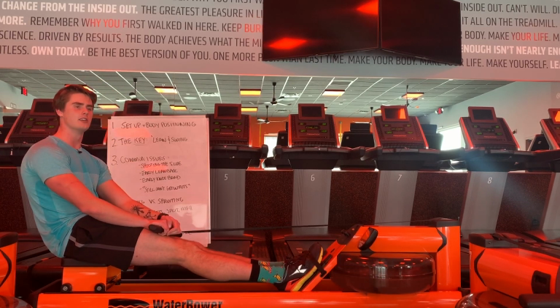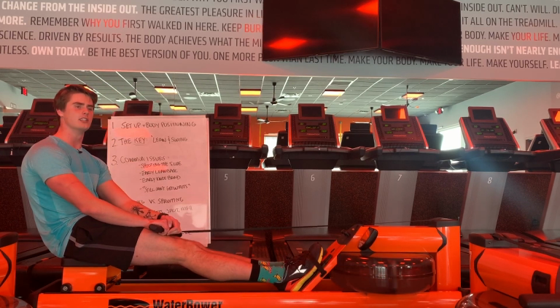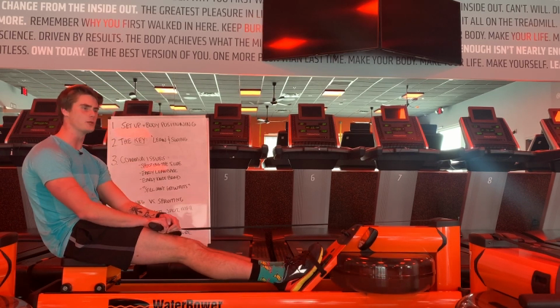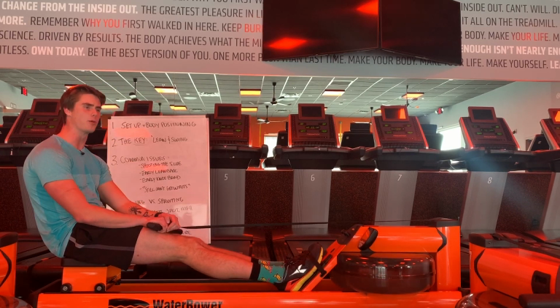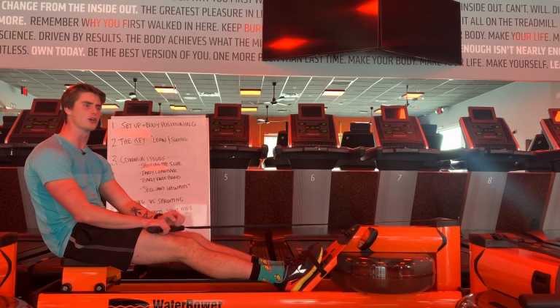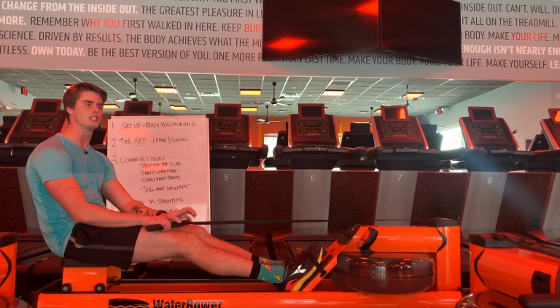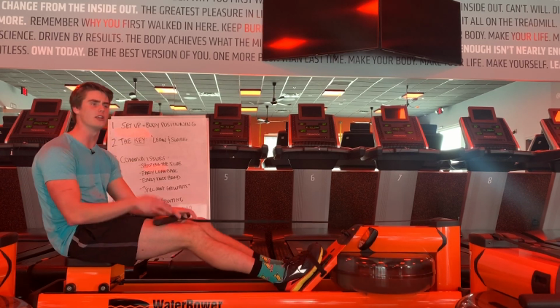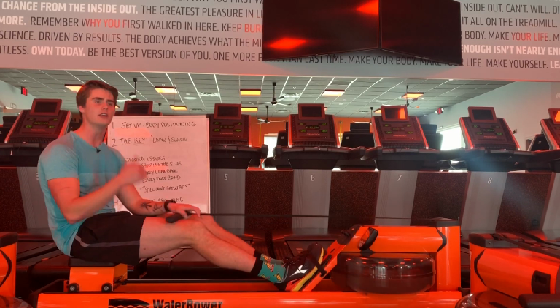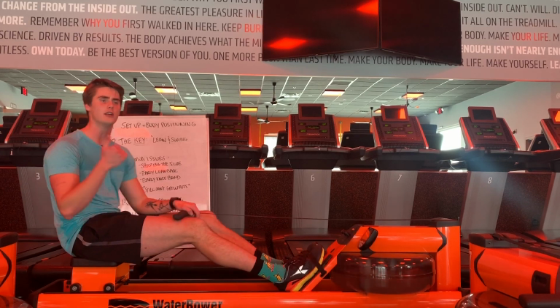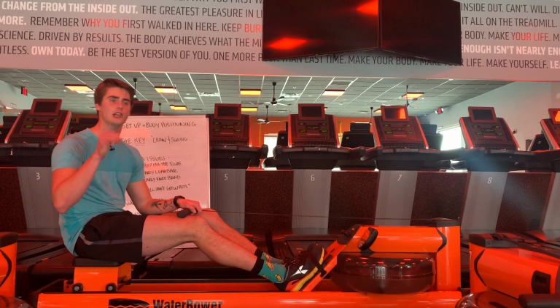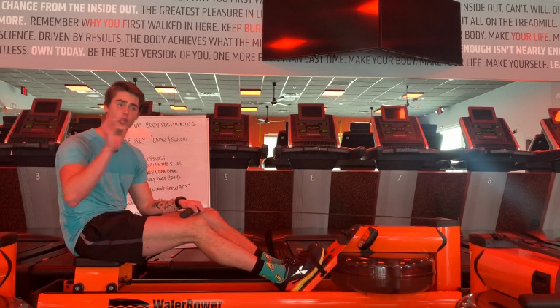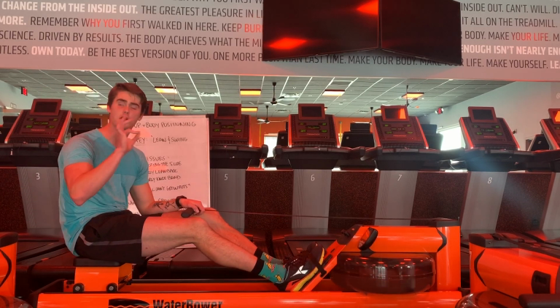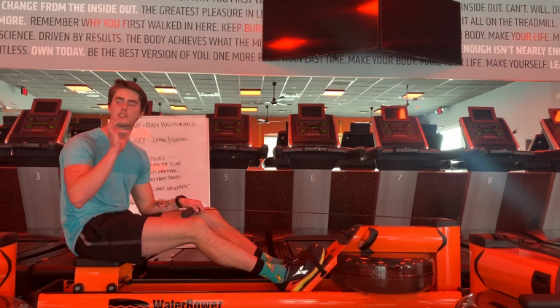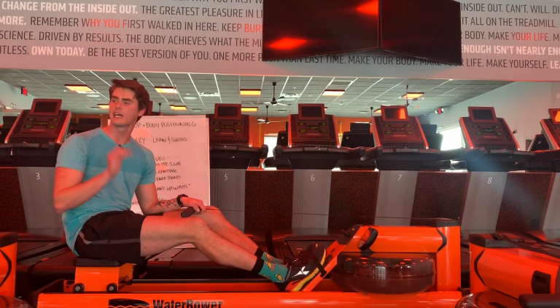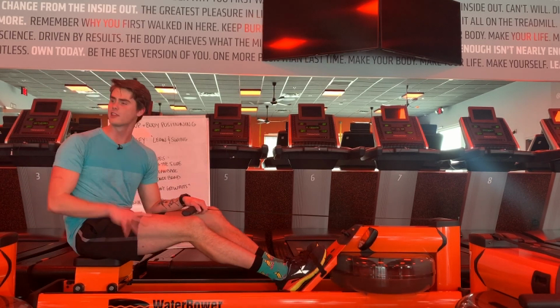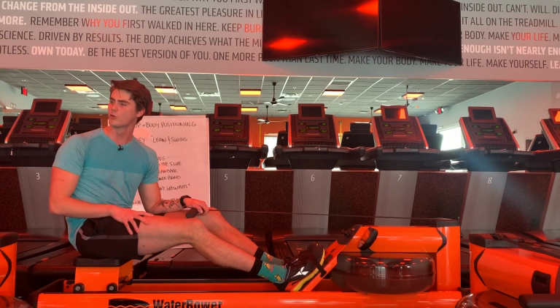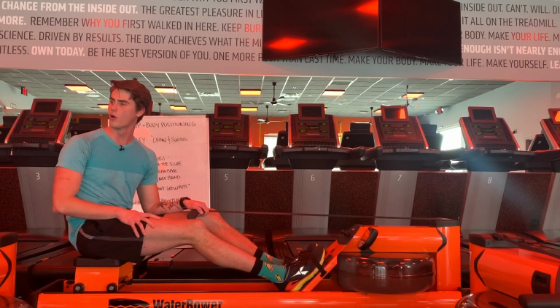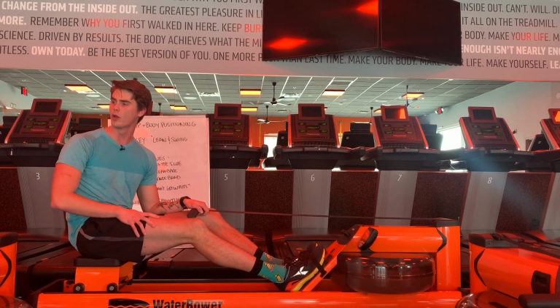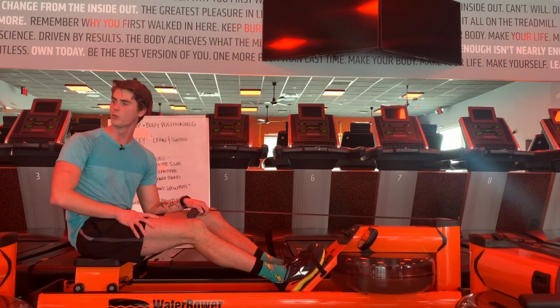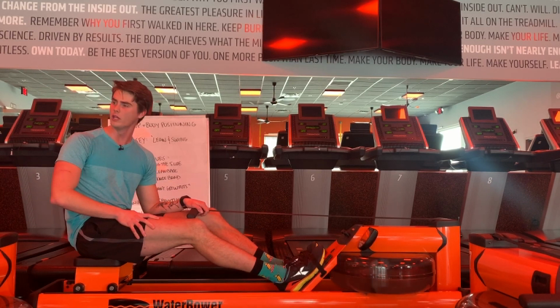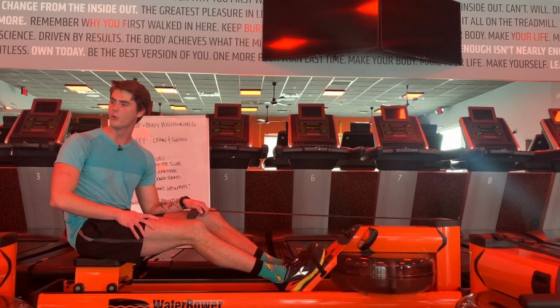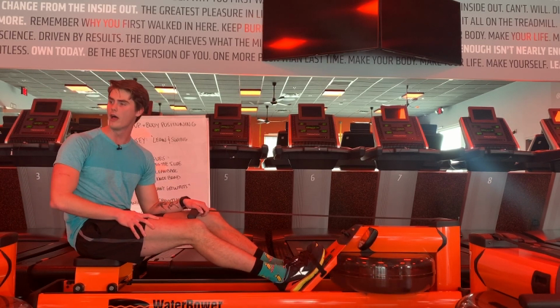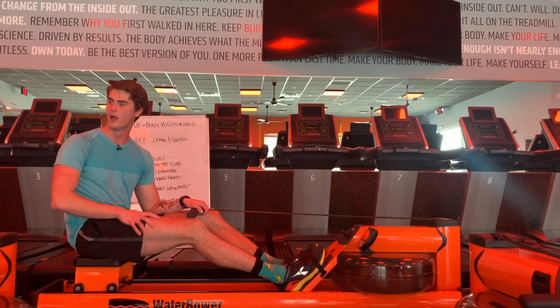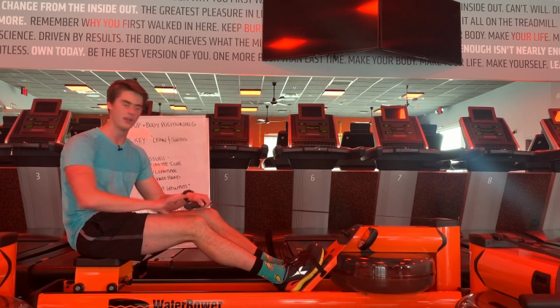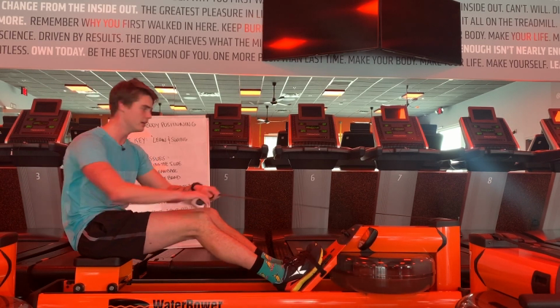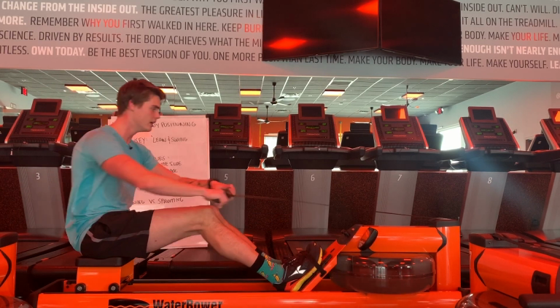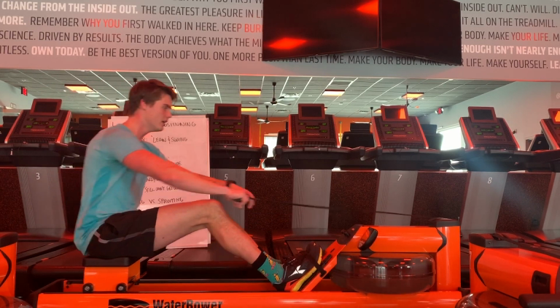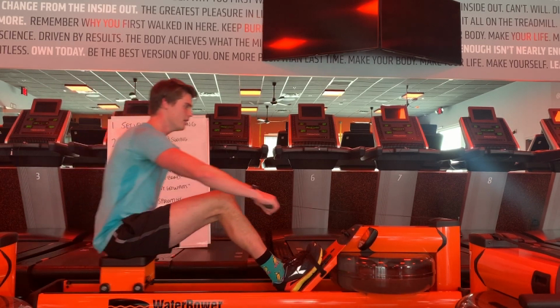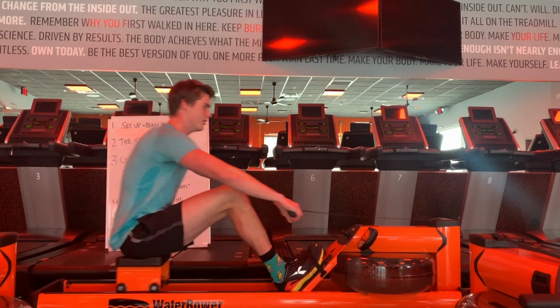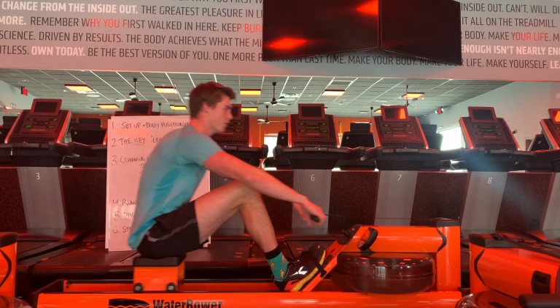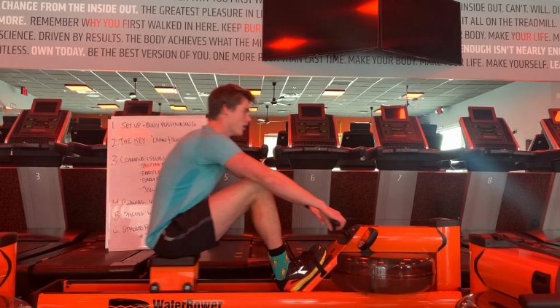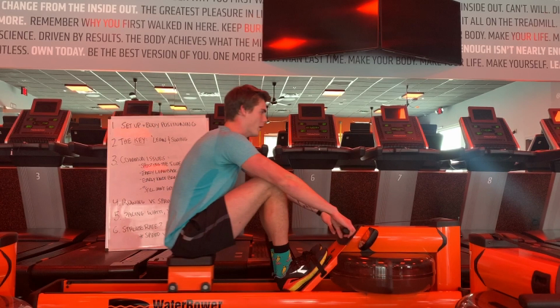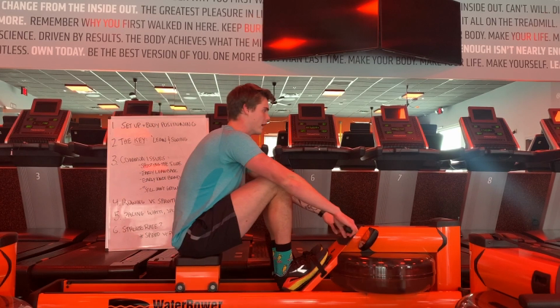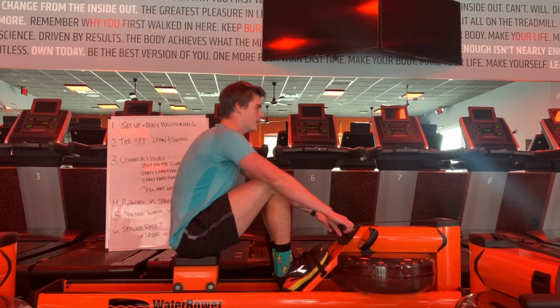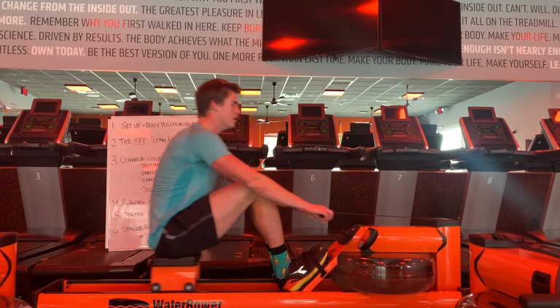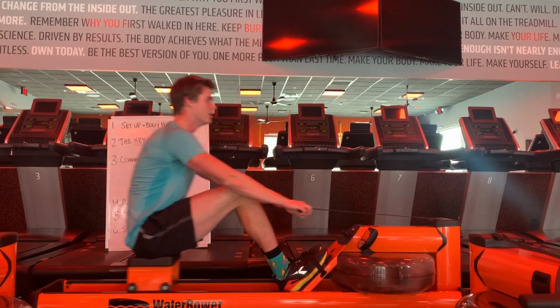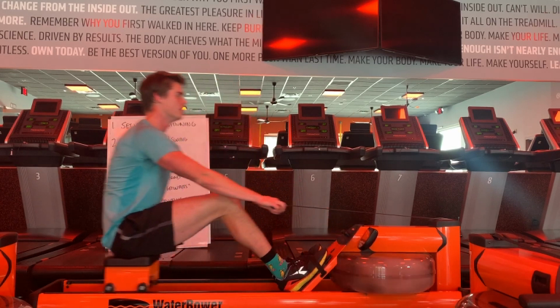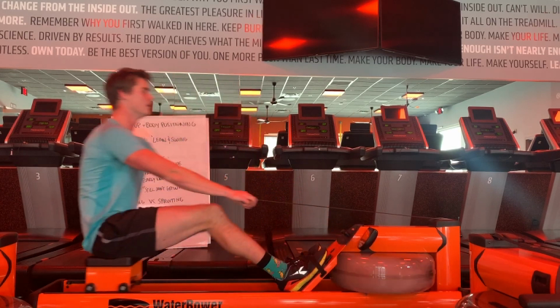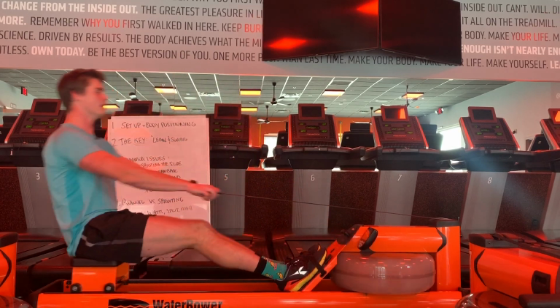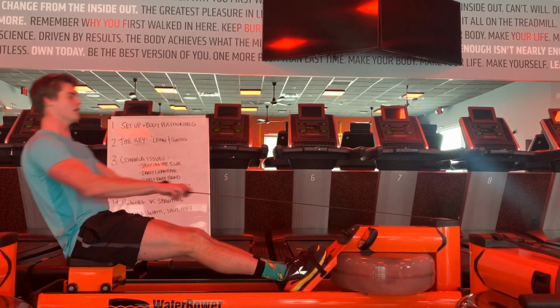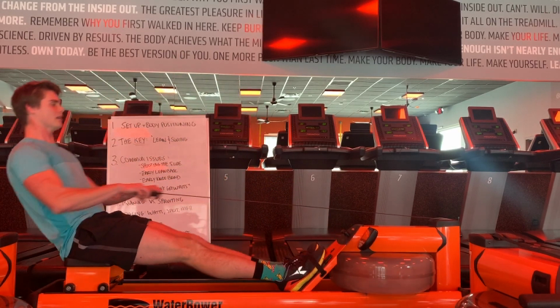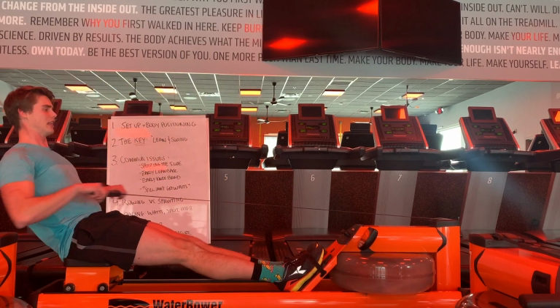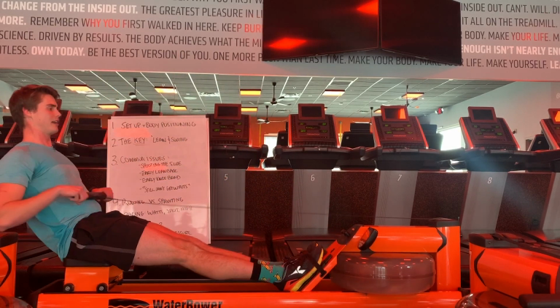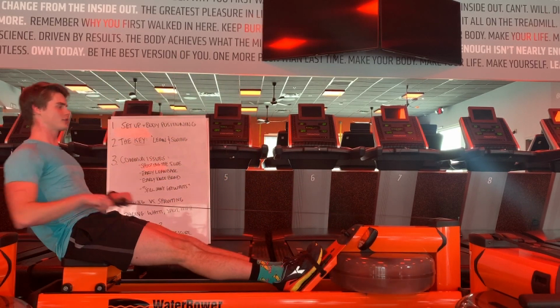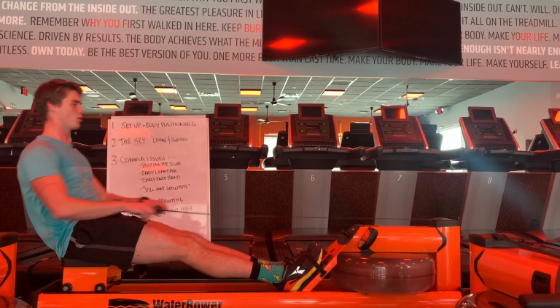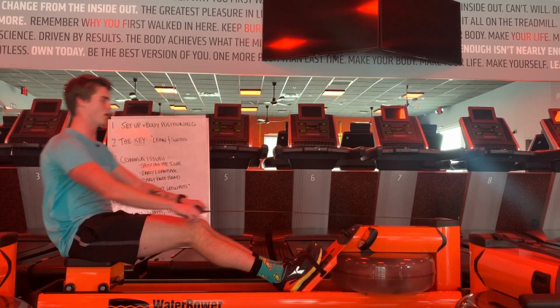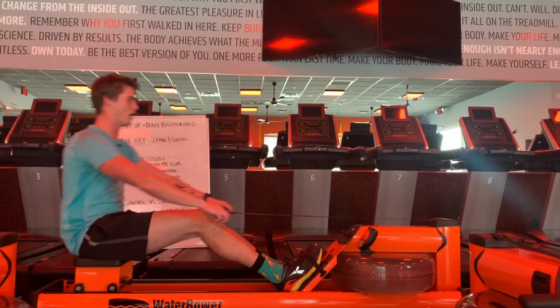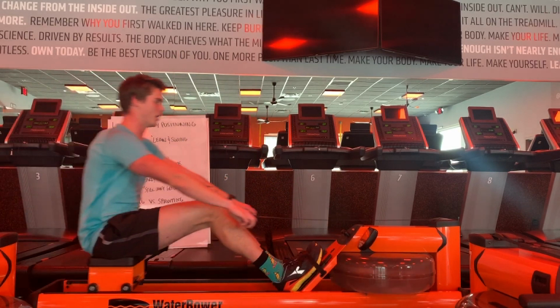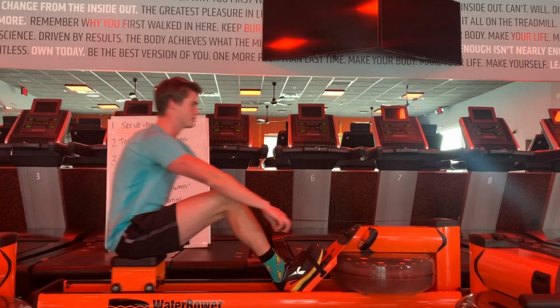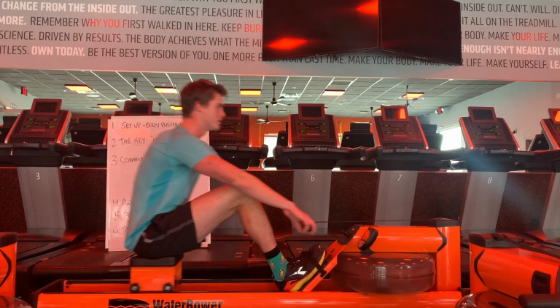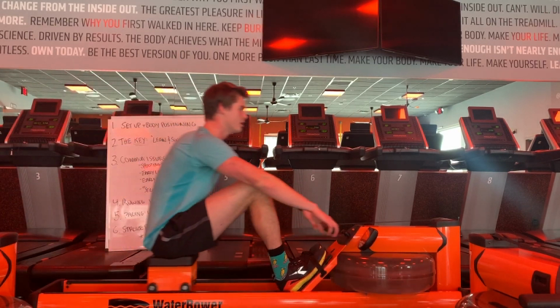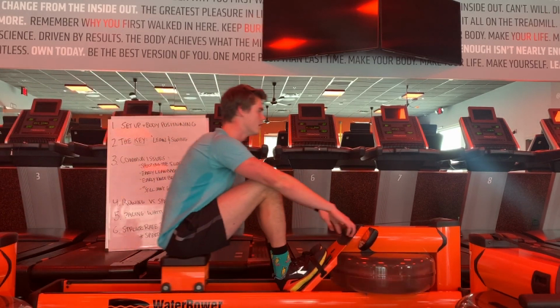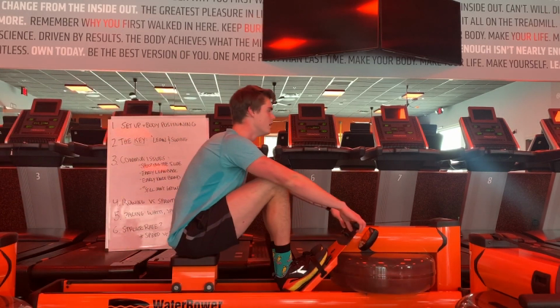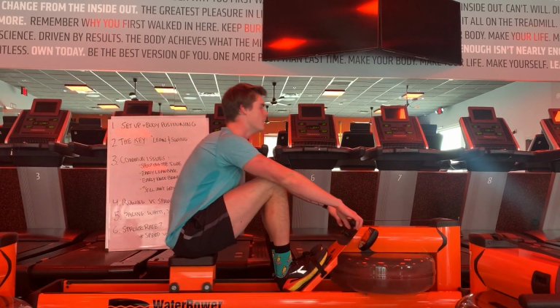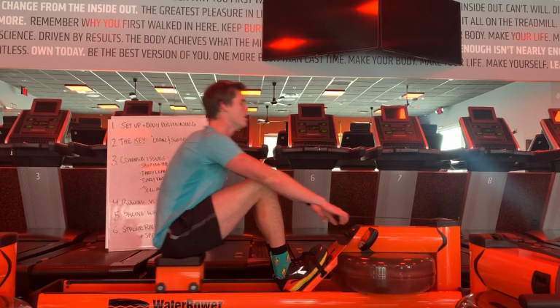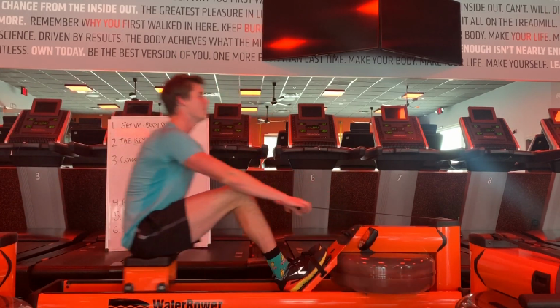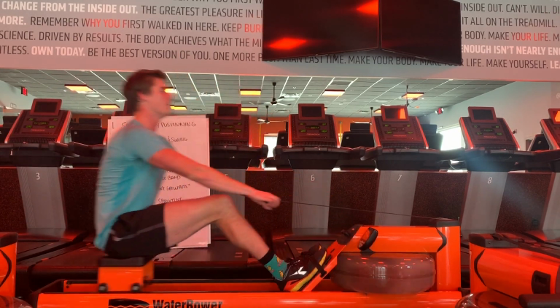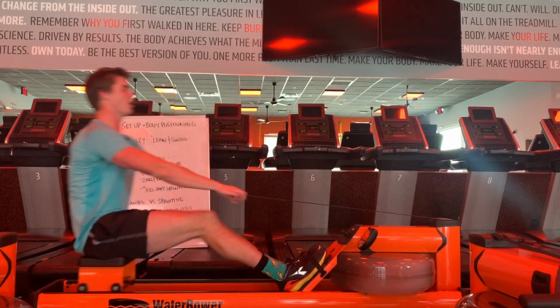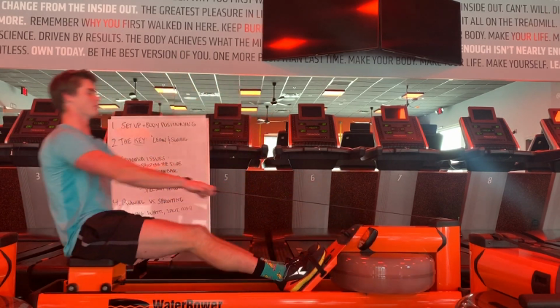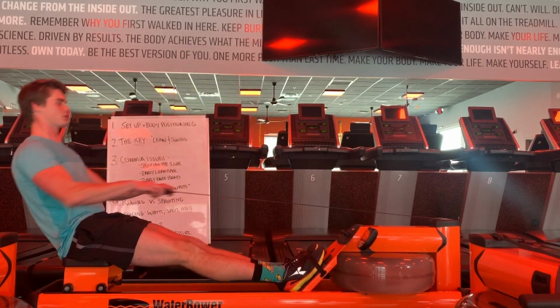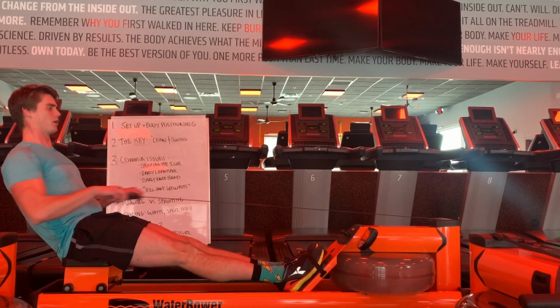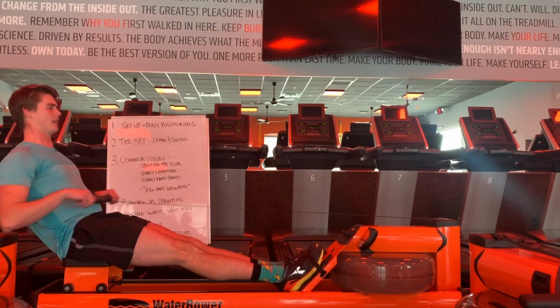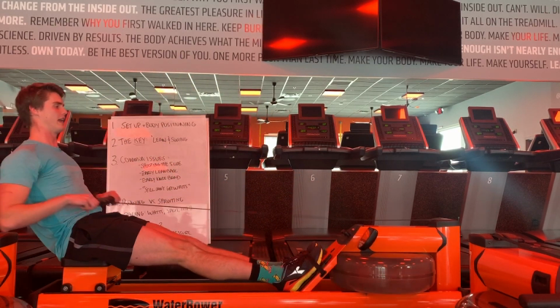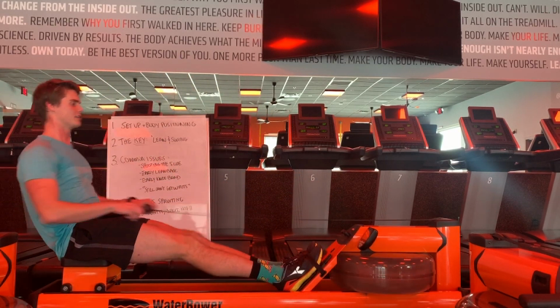This person looks like they're rowing really well. They're rowing legs, core, arms — arms, core, legs.